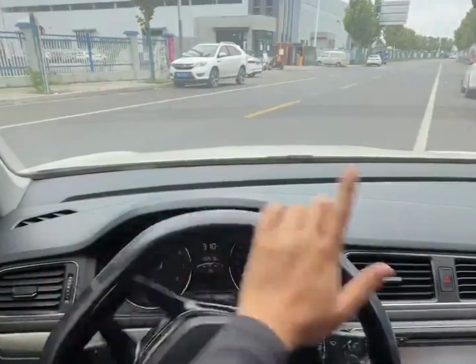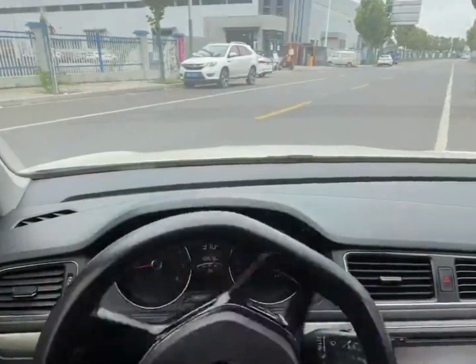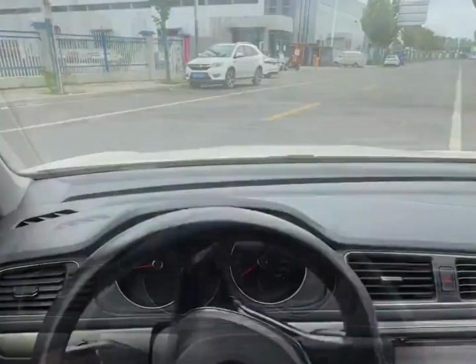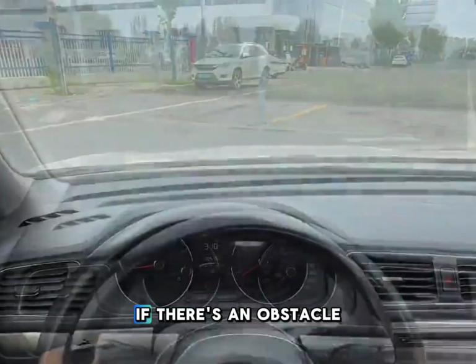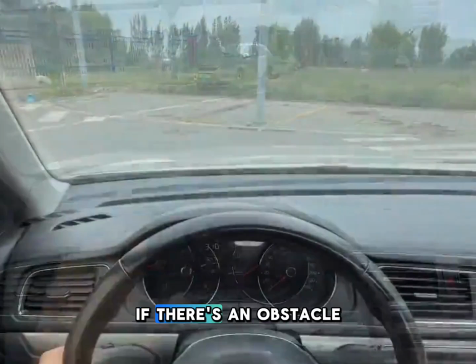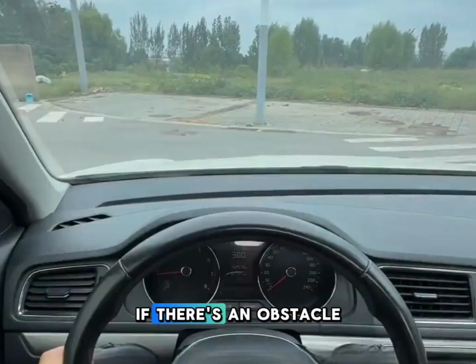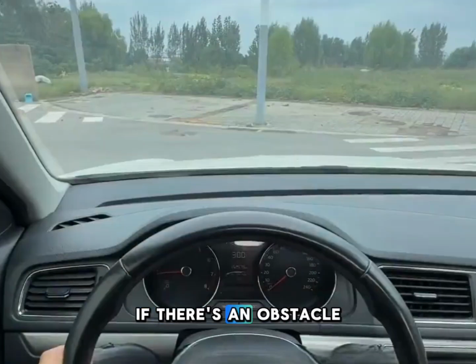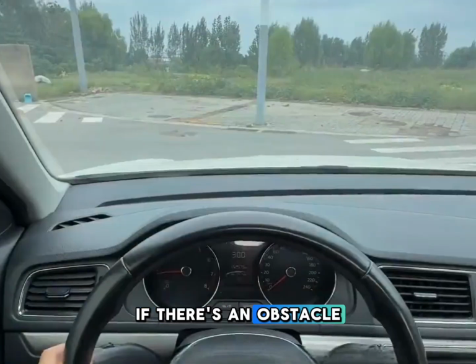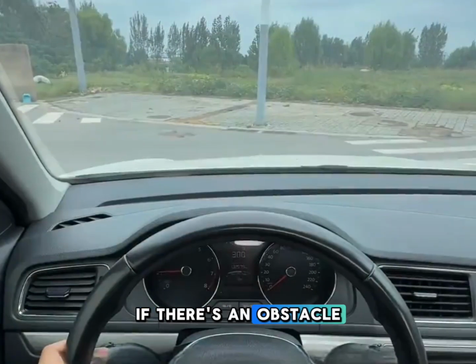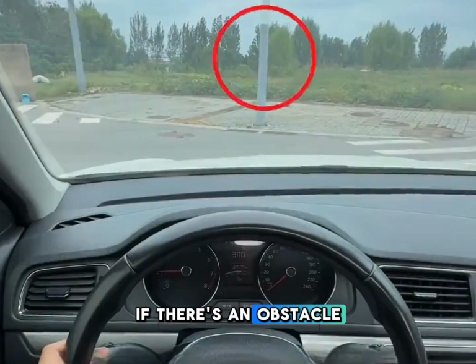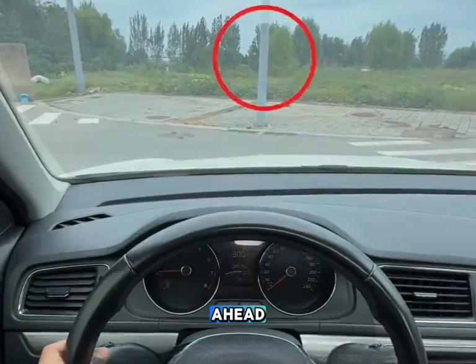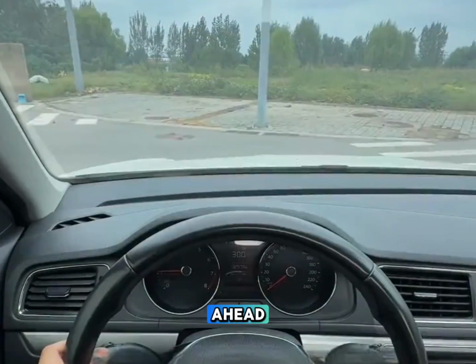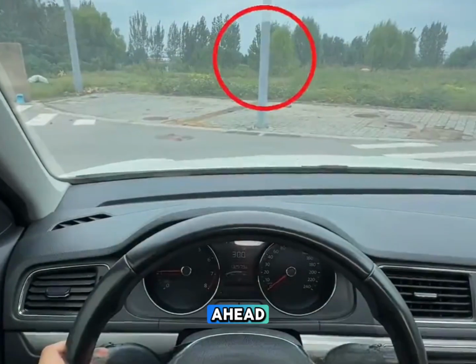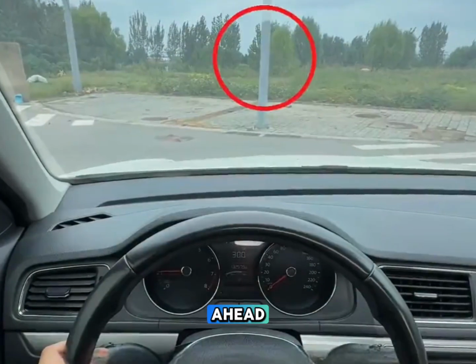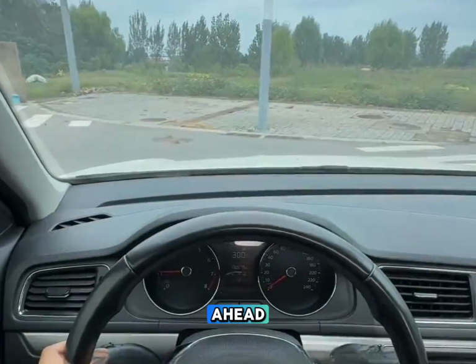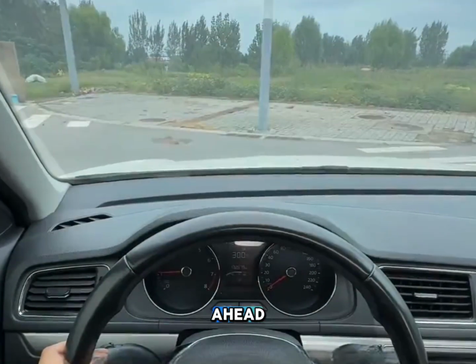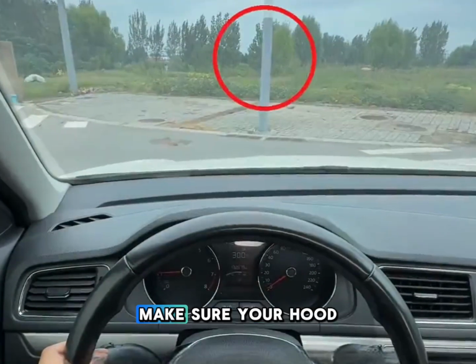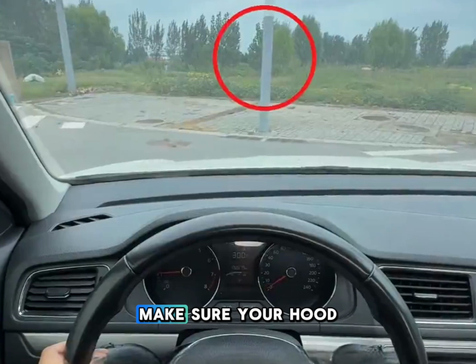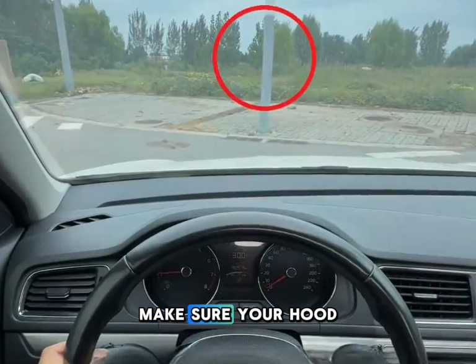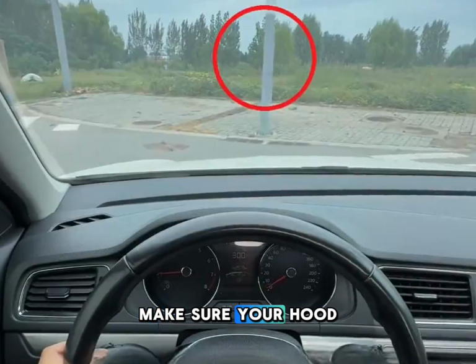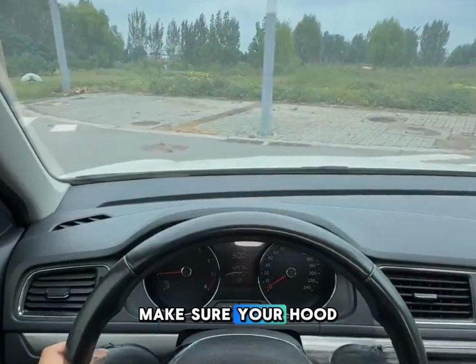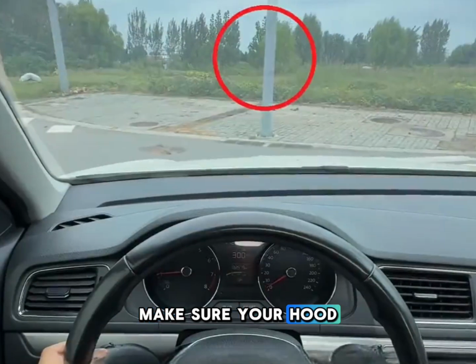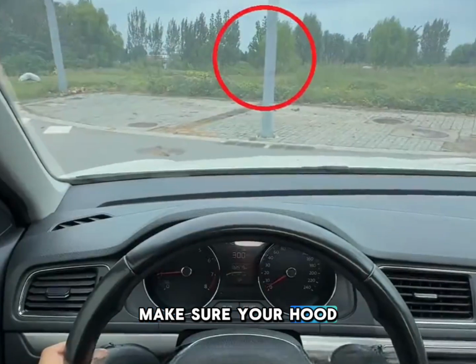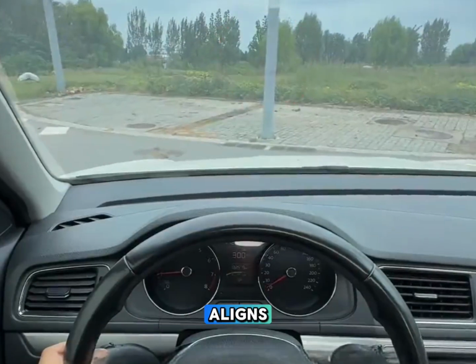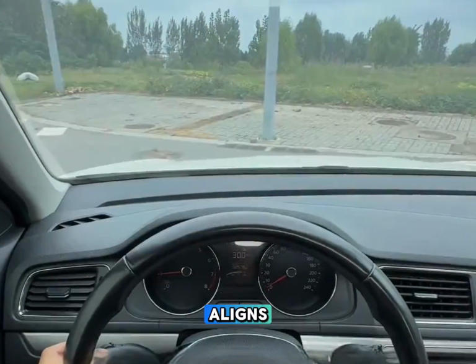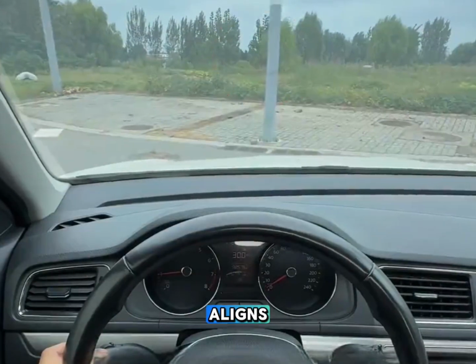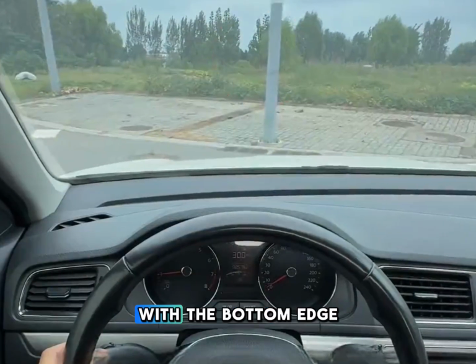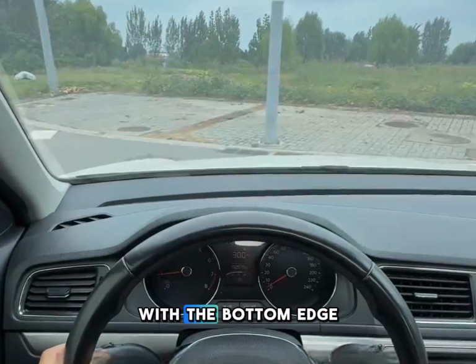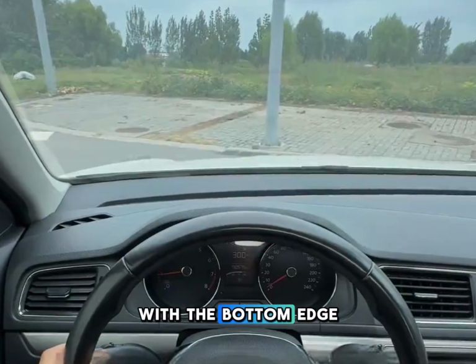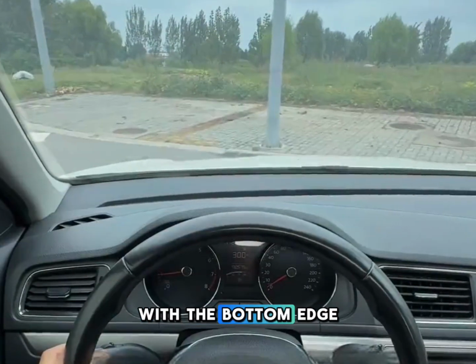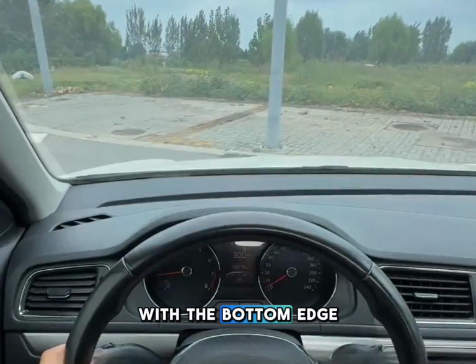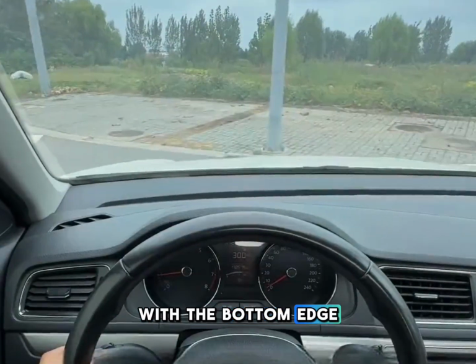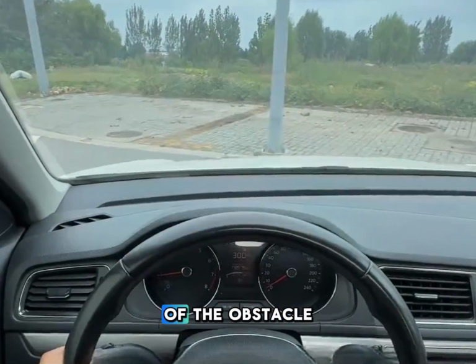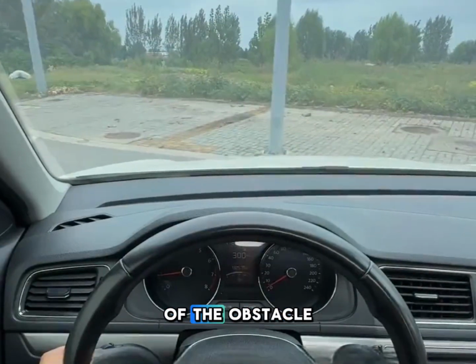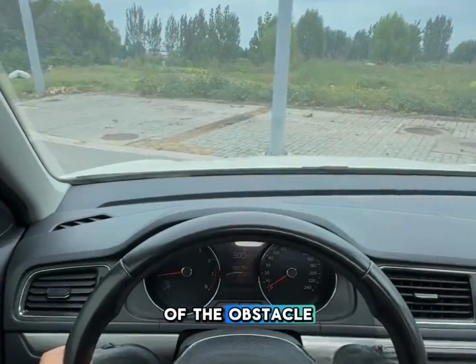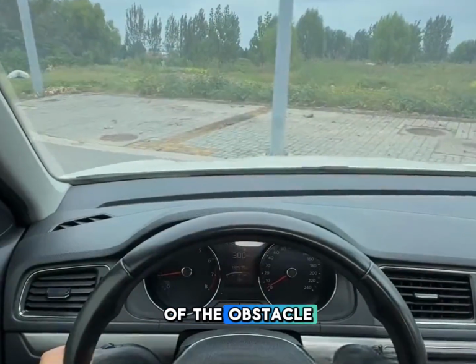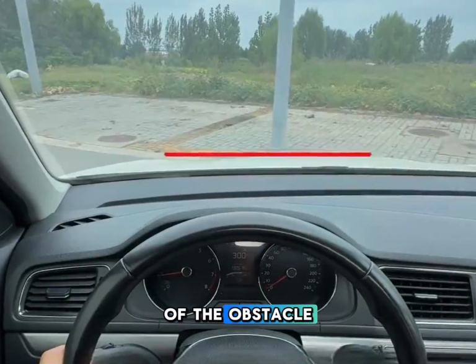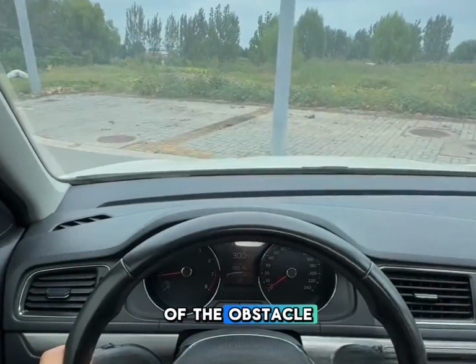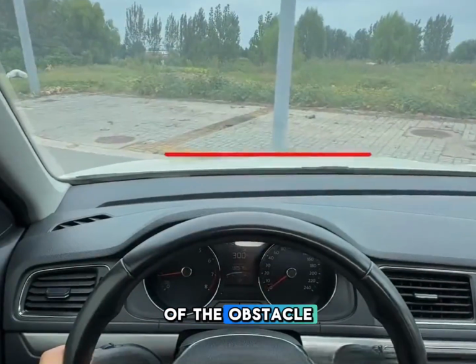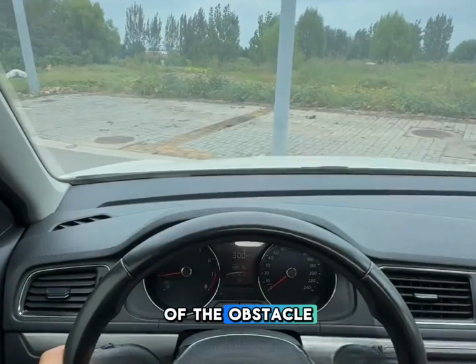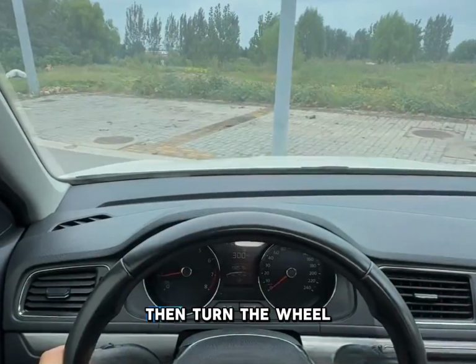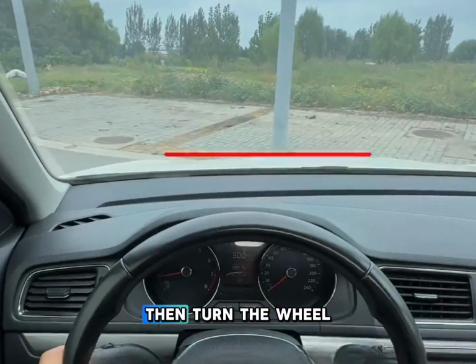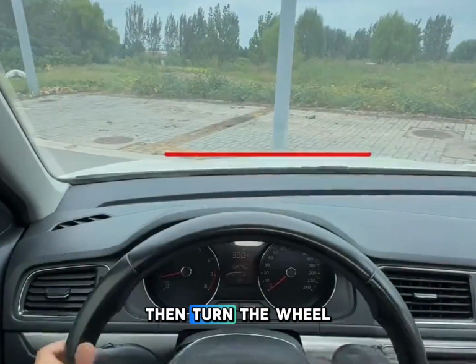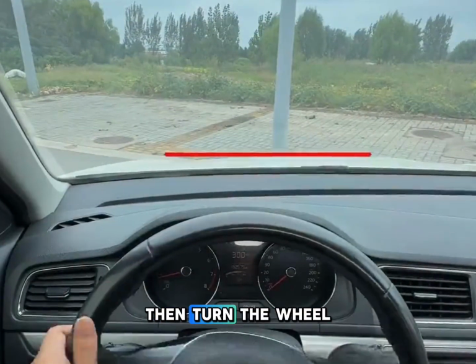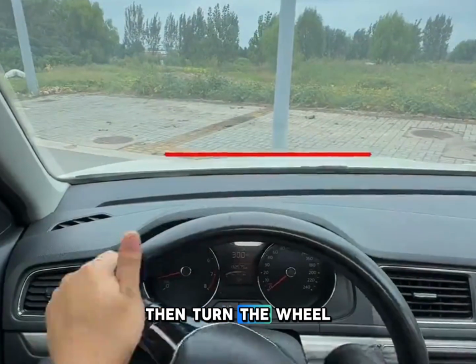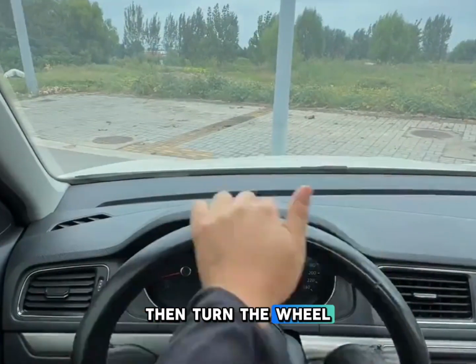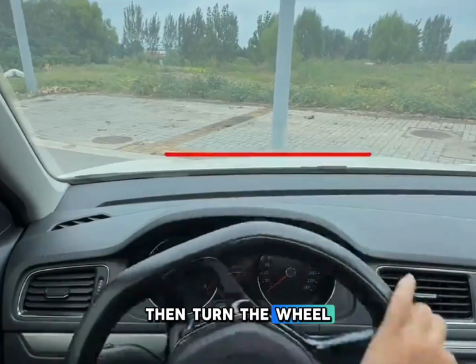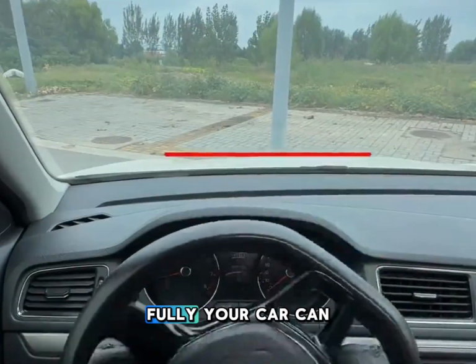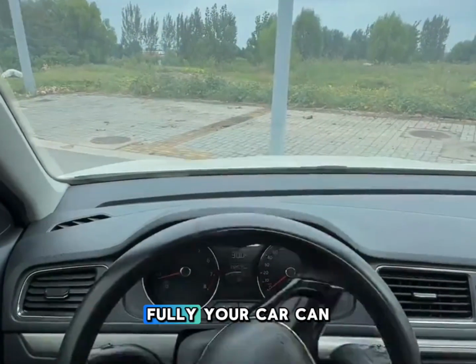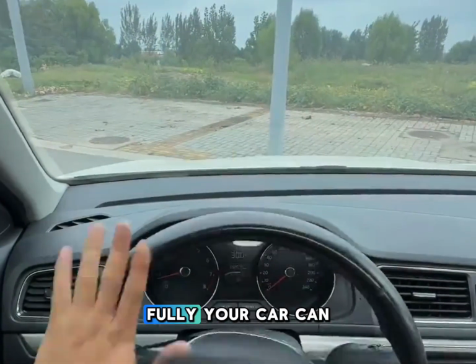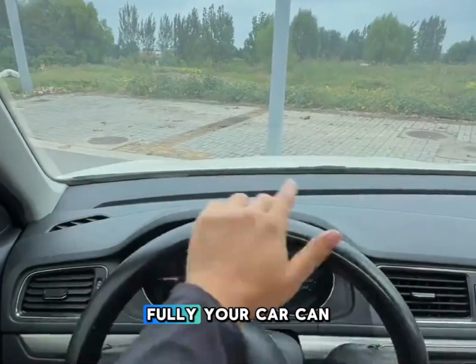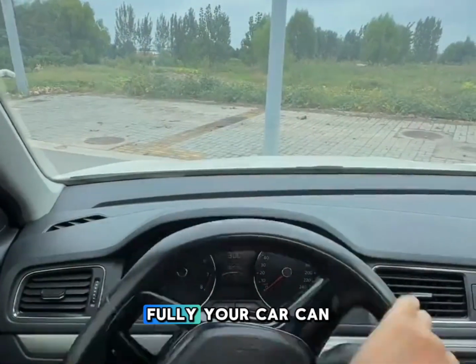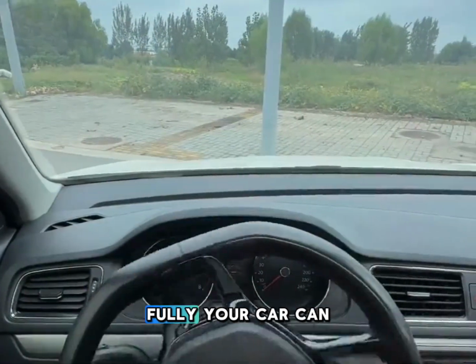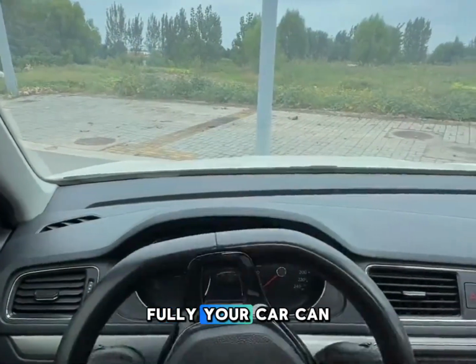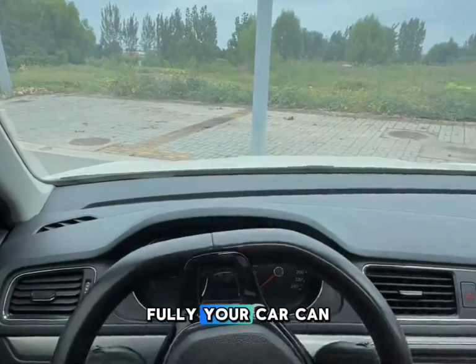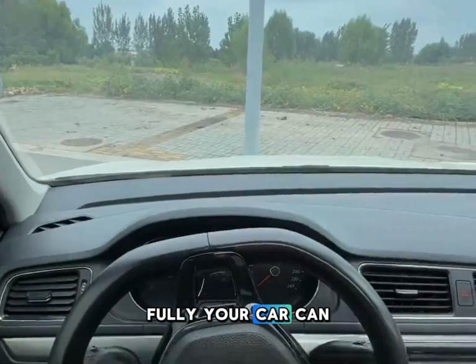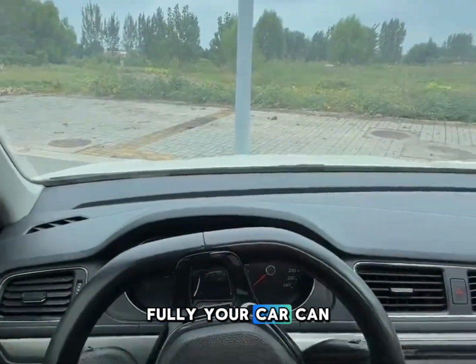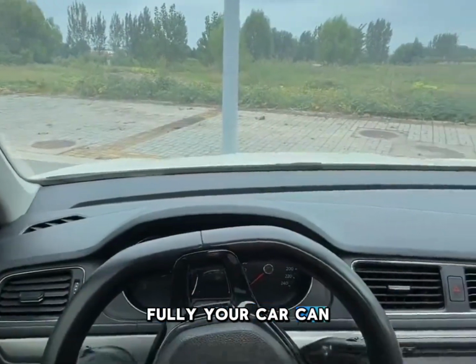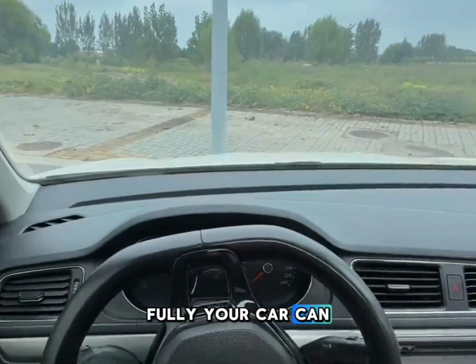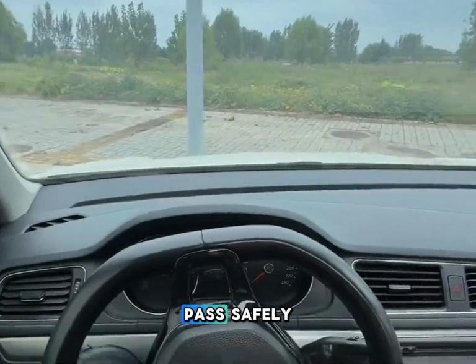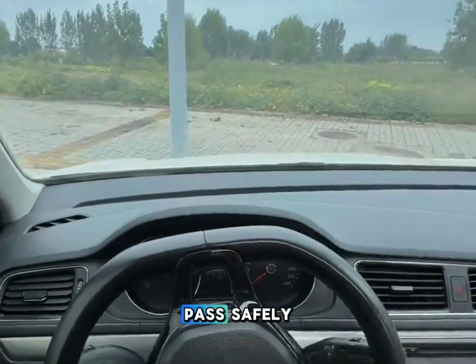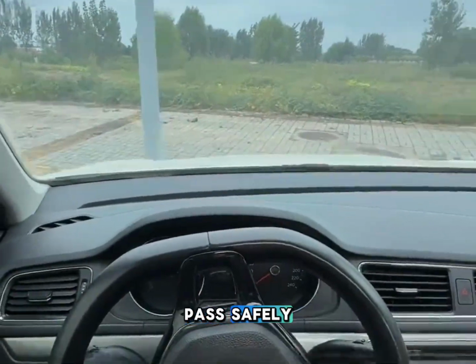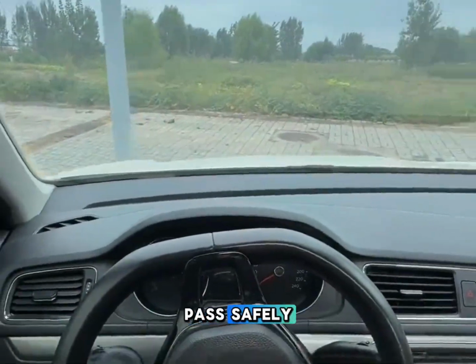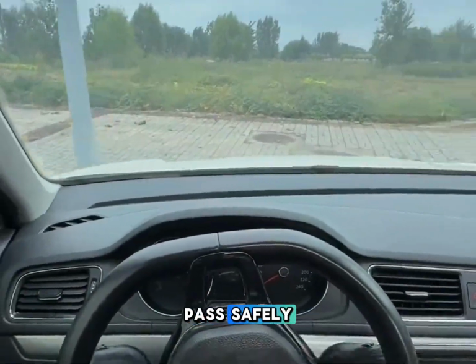If there's an obstacle ahead, make sure your hood aligns with the bottom edge of the obstacle, then turn the wheel fully. Your car can pass safely.